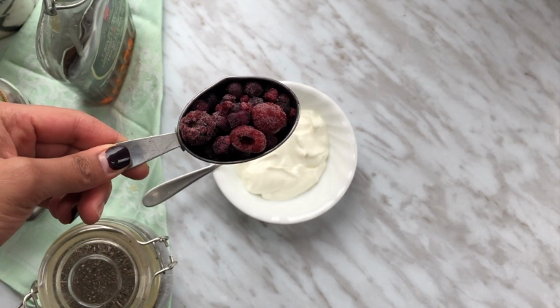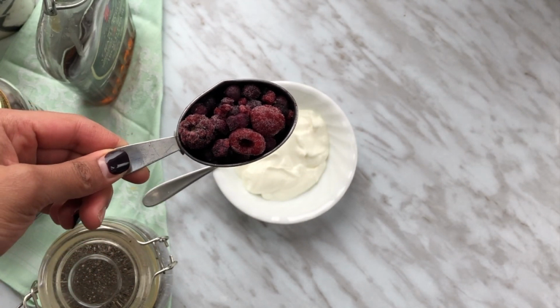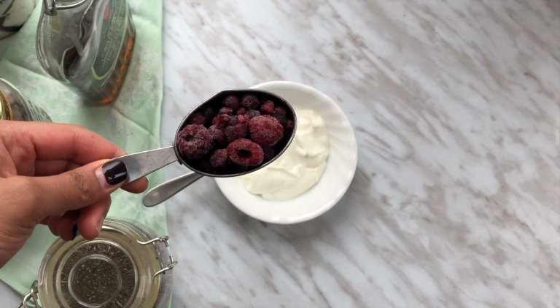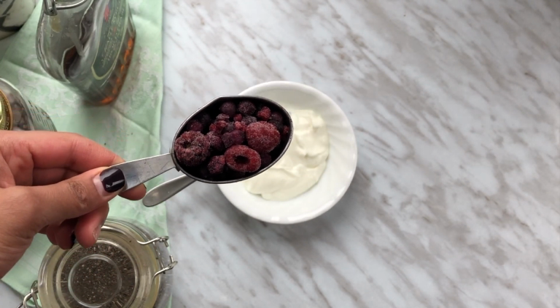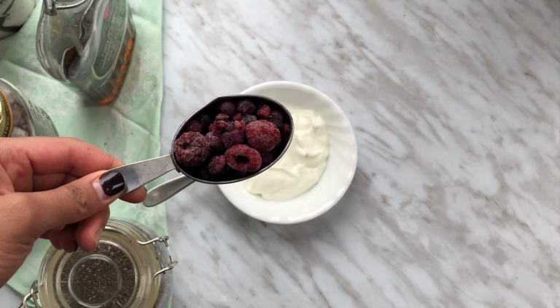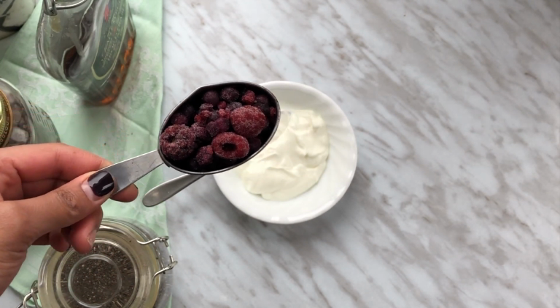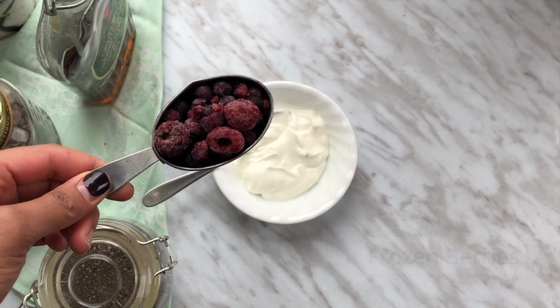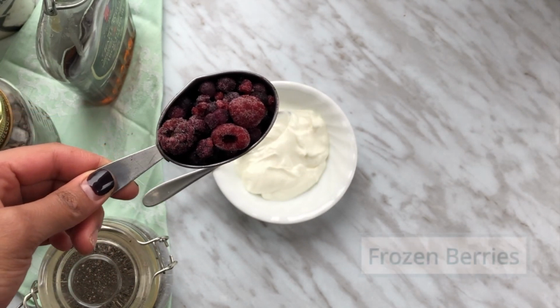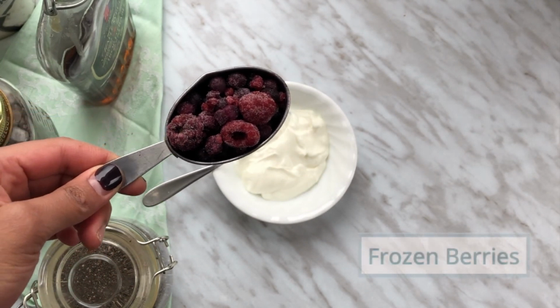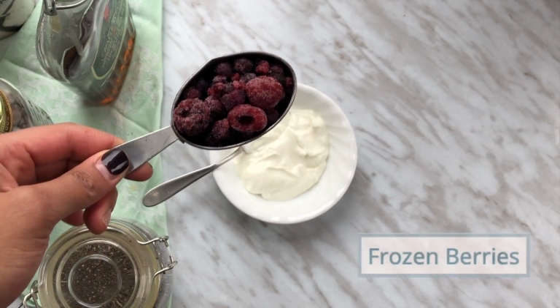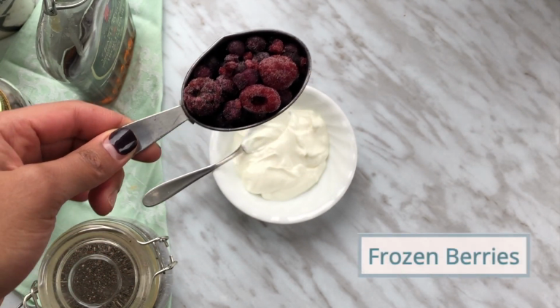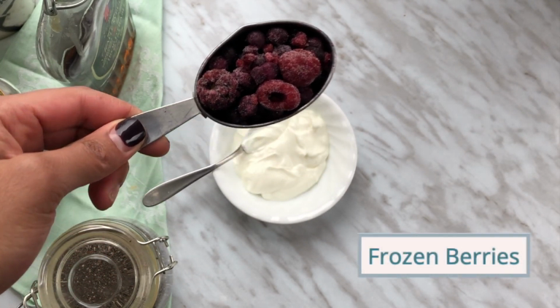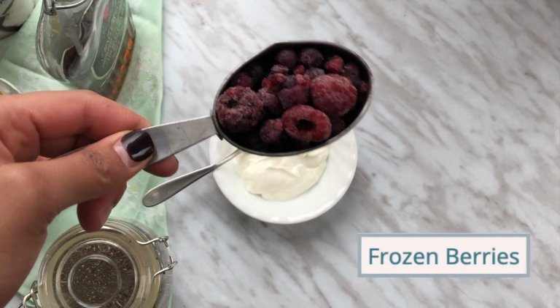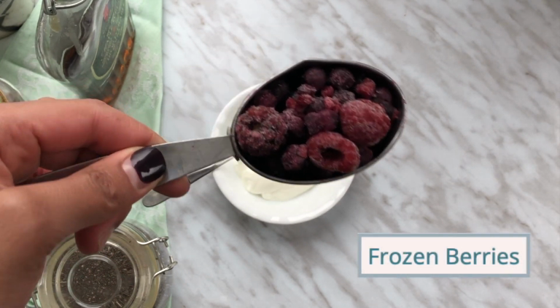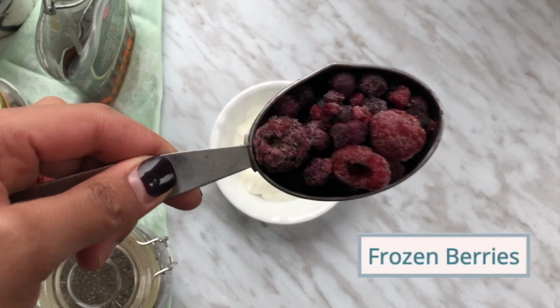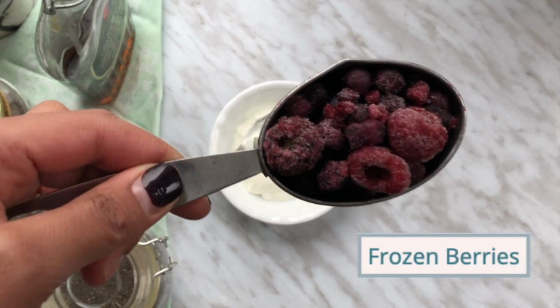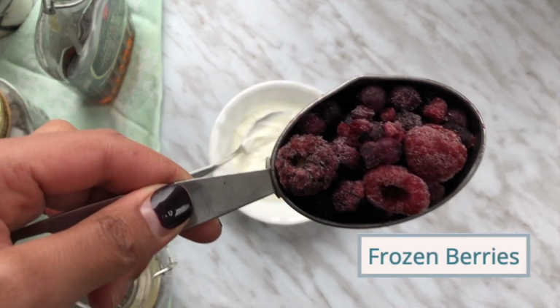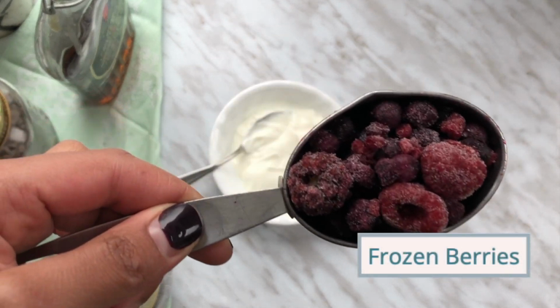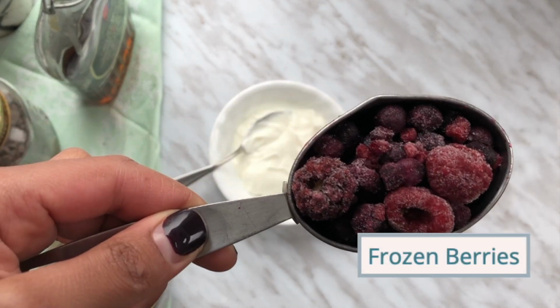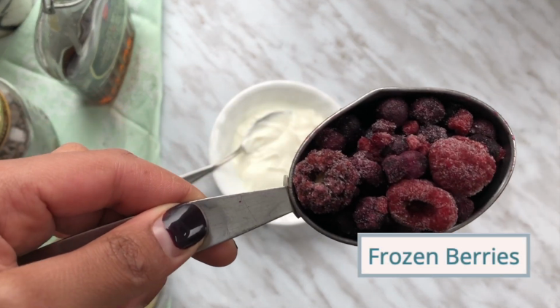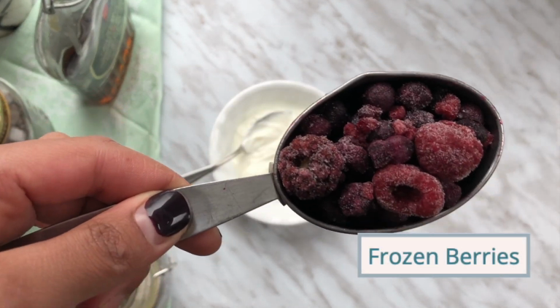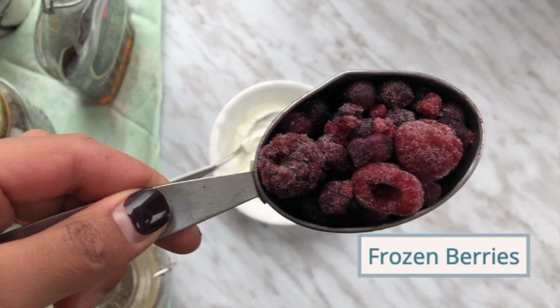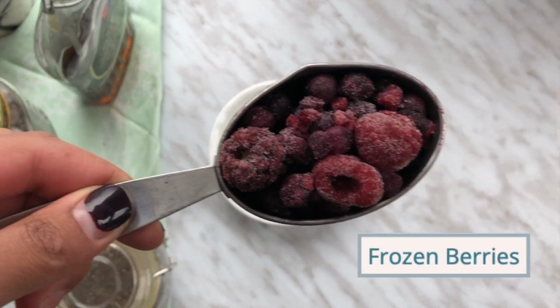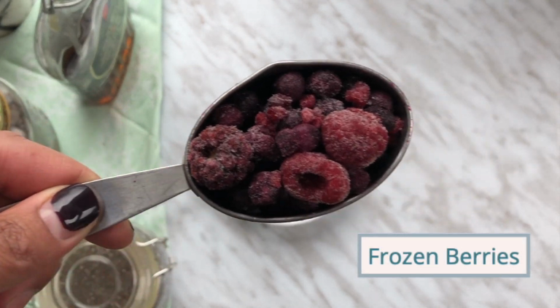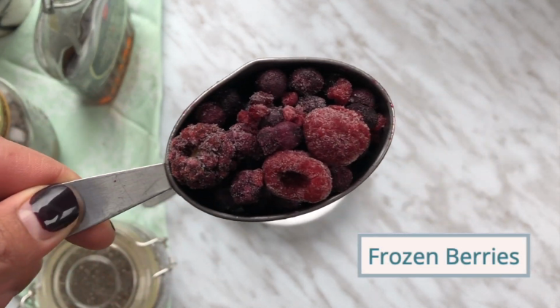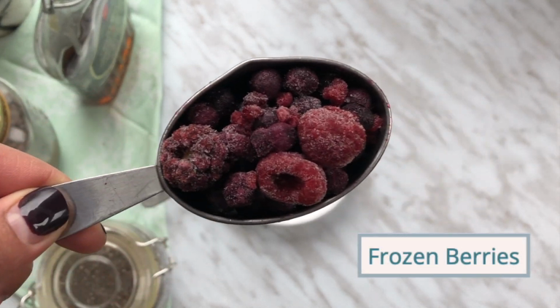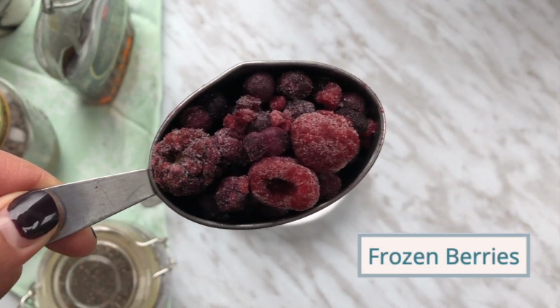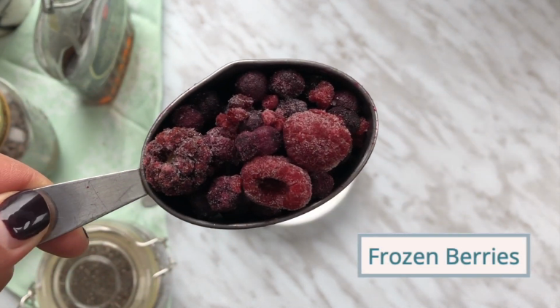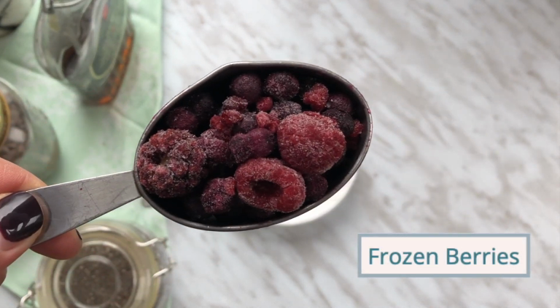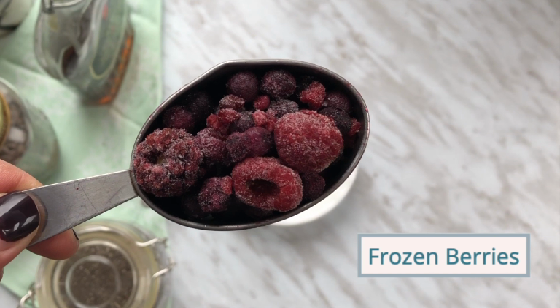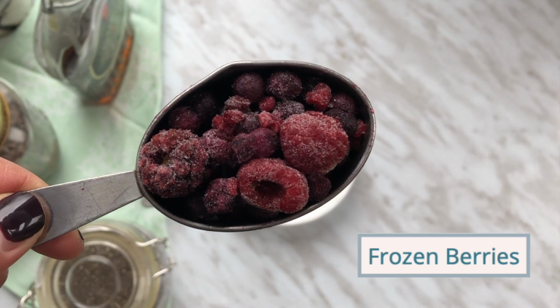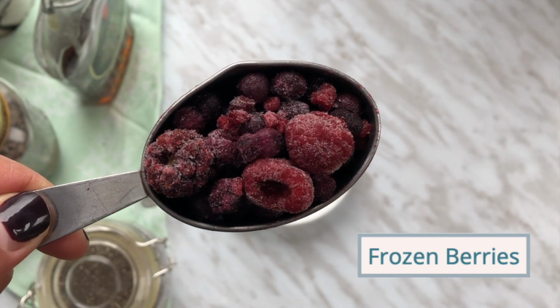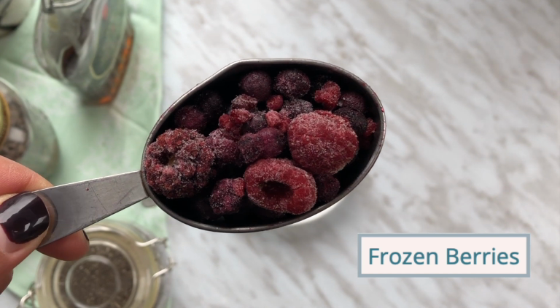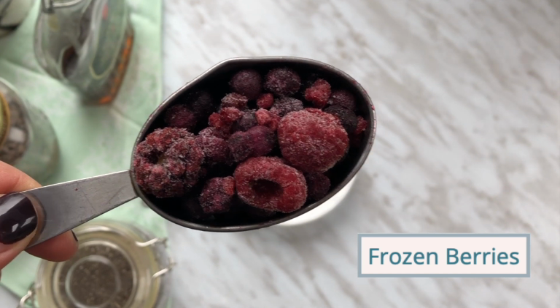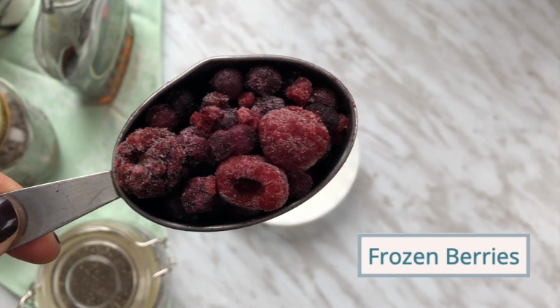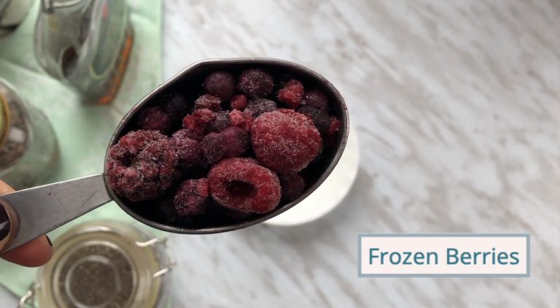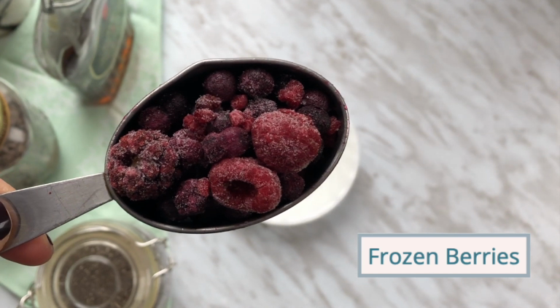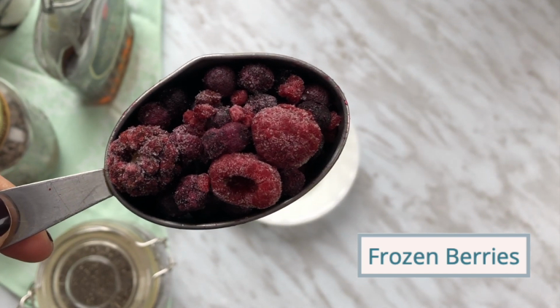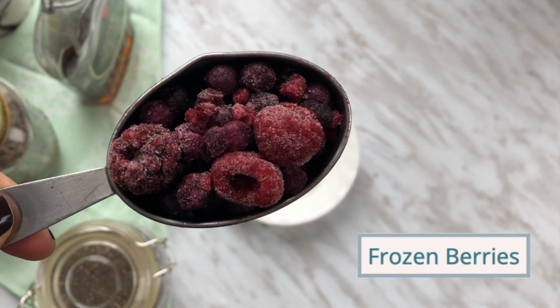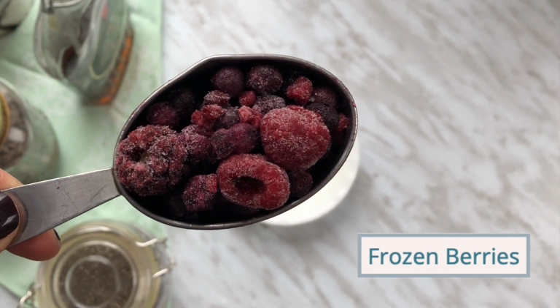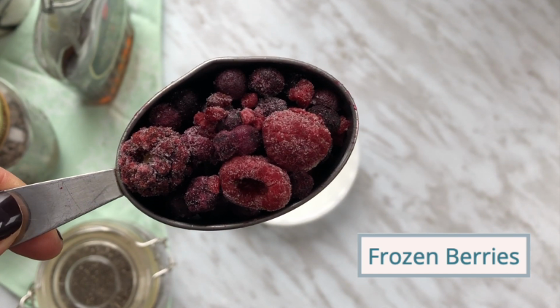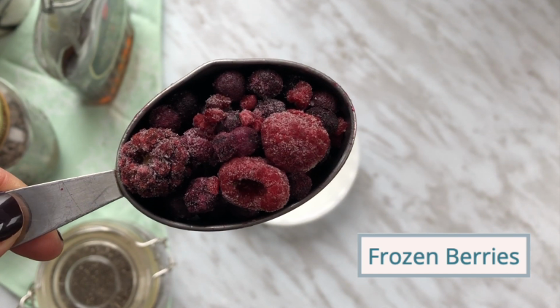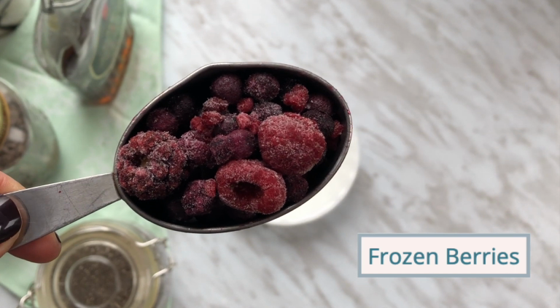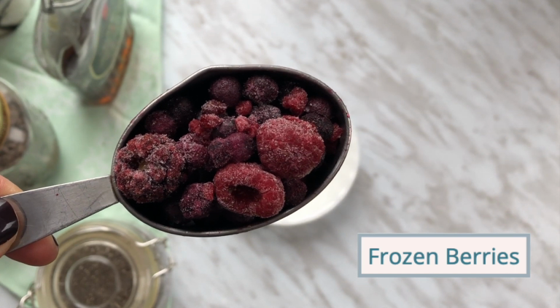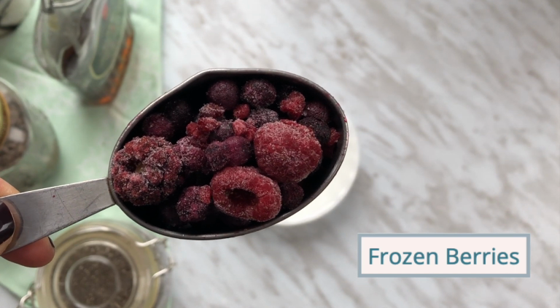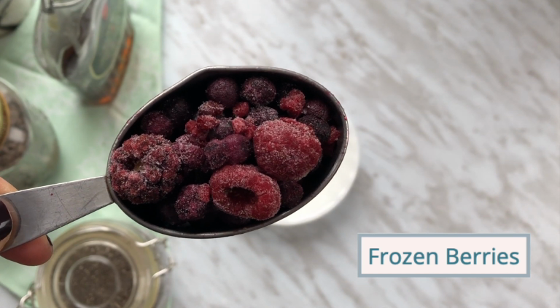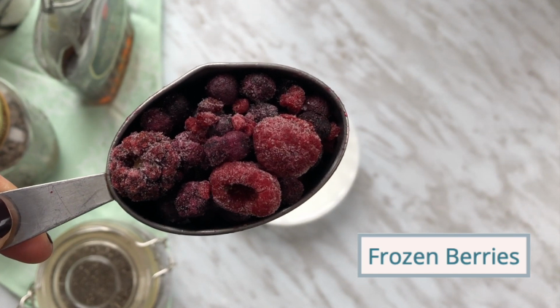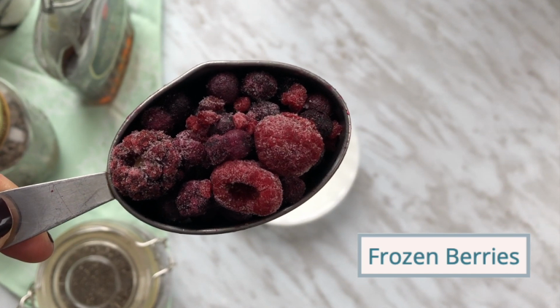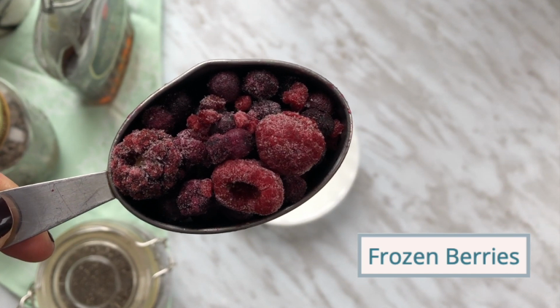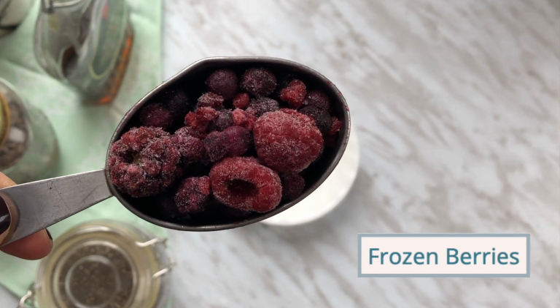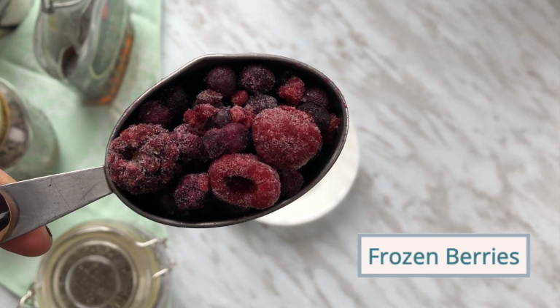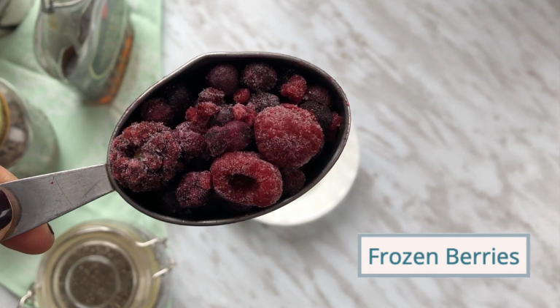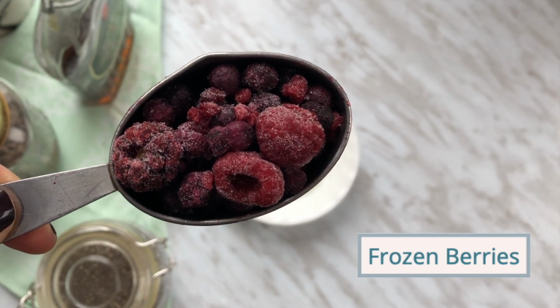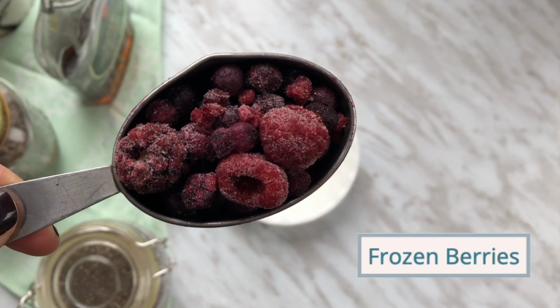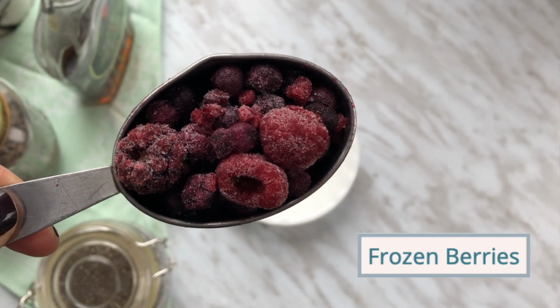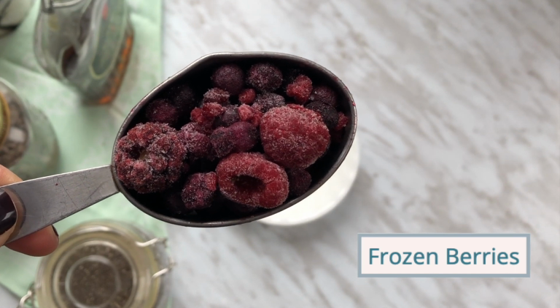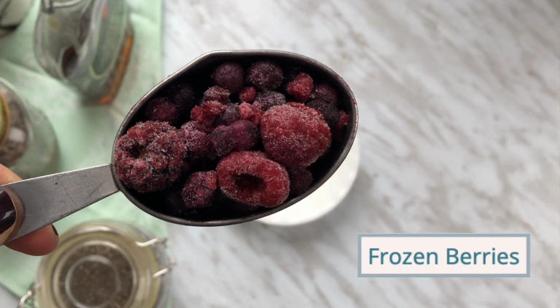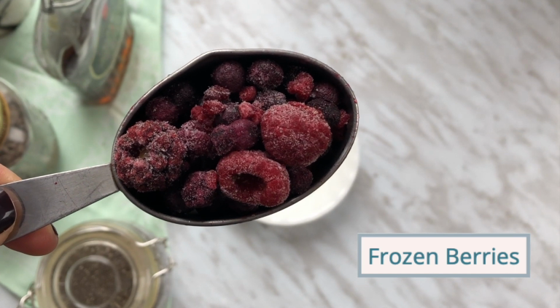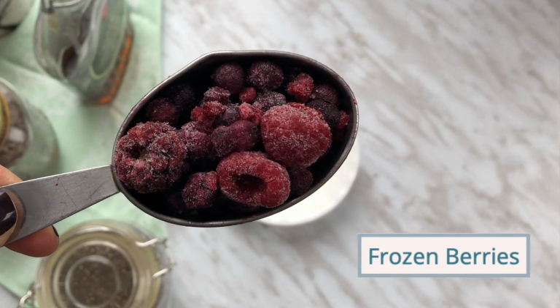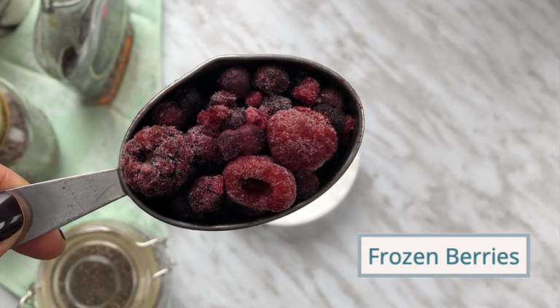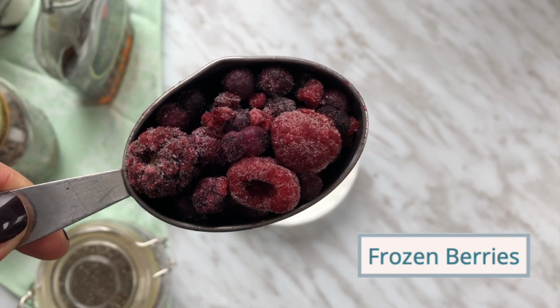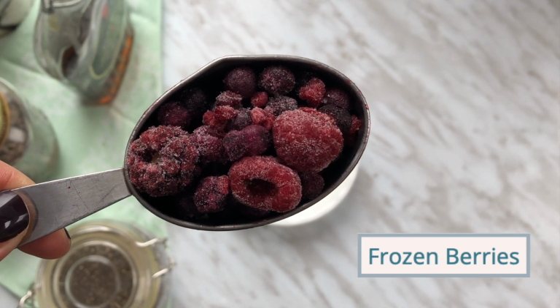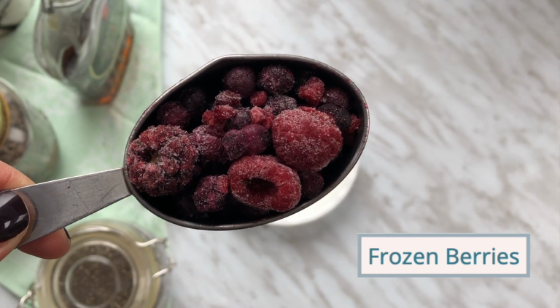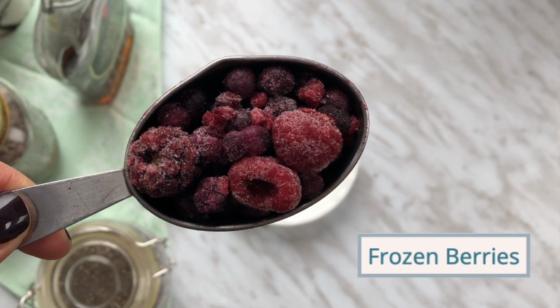Next, add some frozen berries. I like using frozen berries because they're a cheaper option than fresh berries since they last a lot longer.